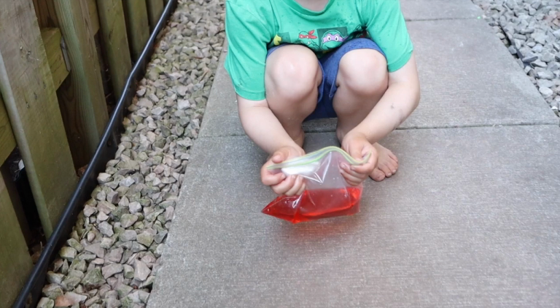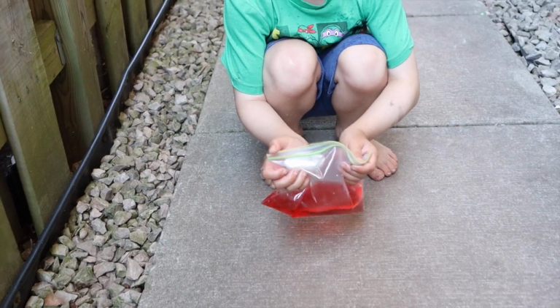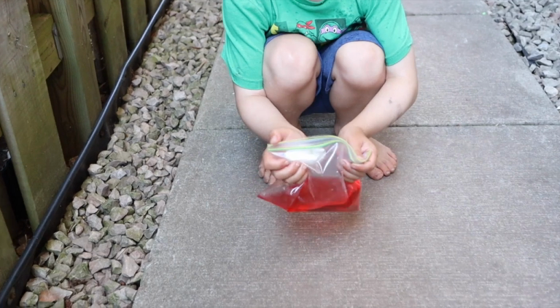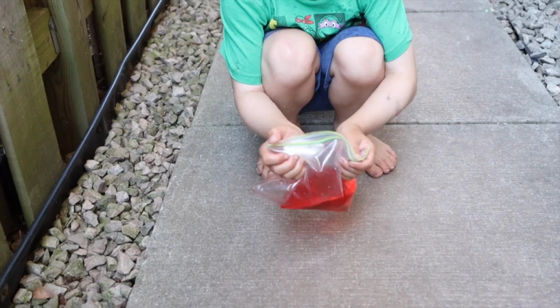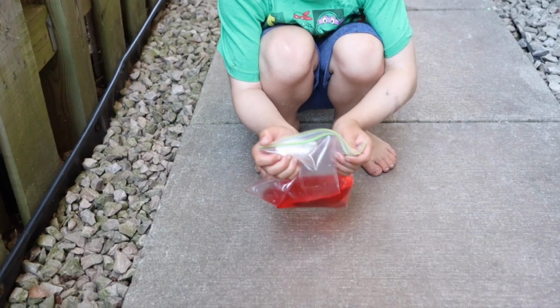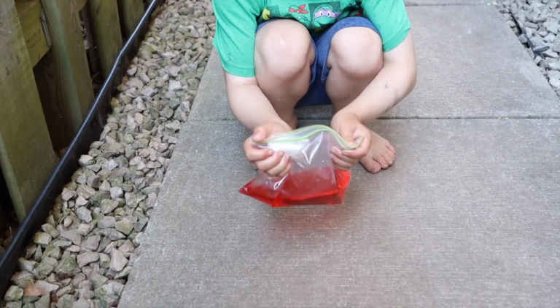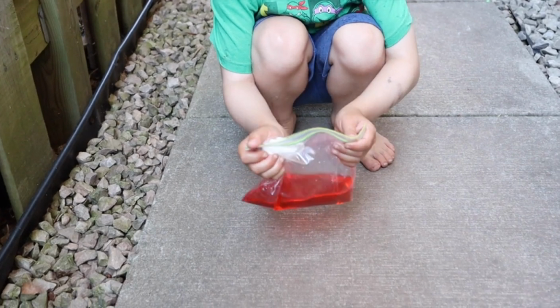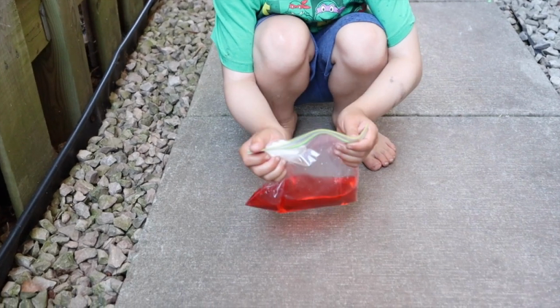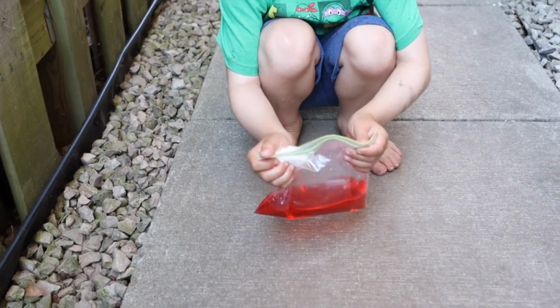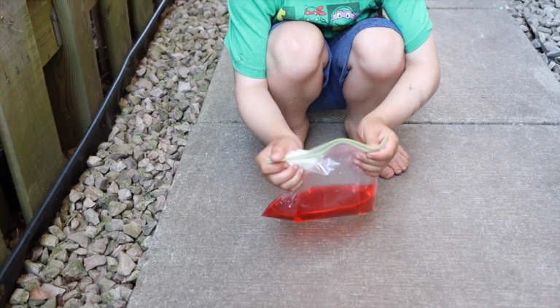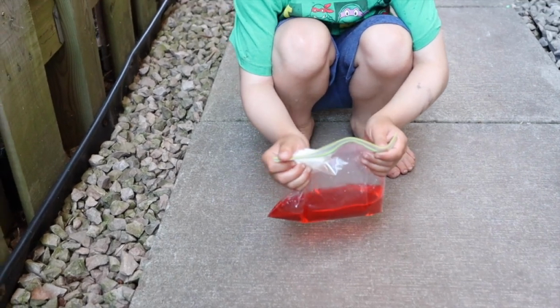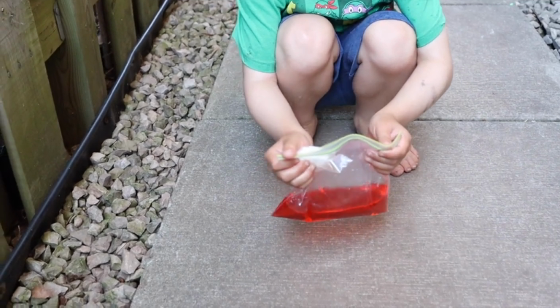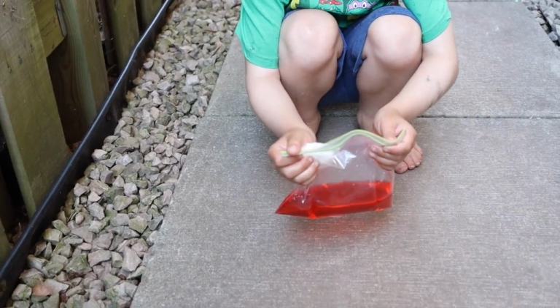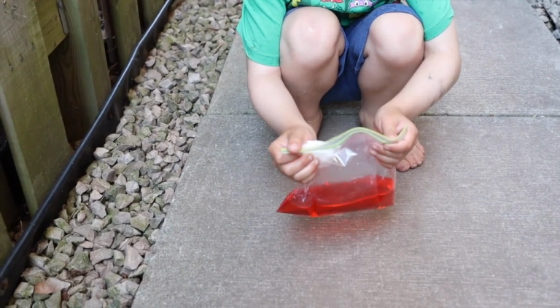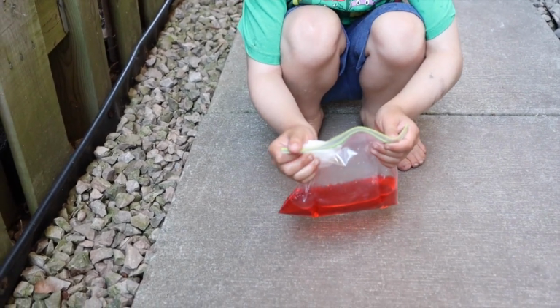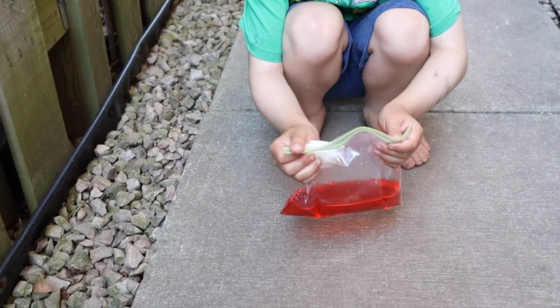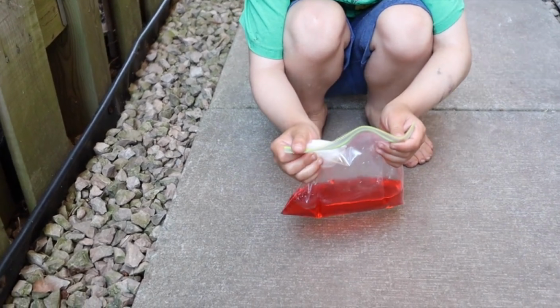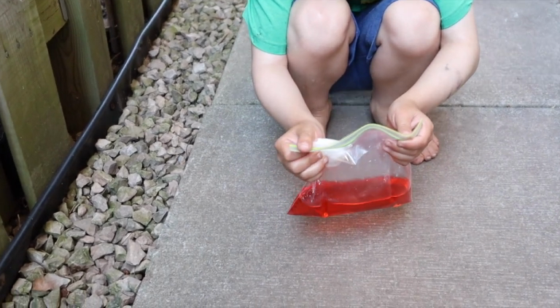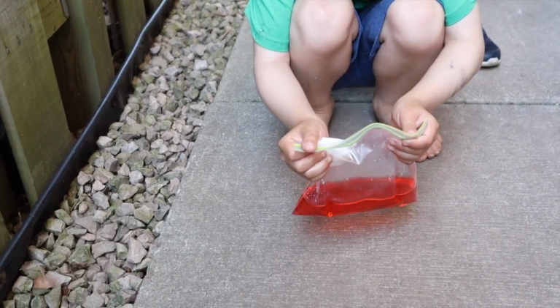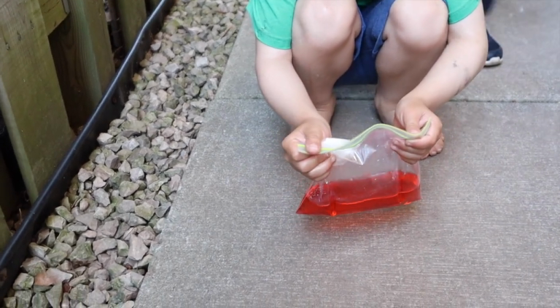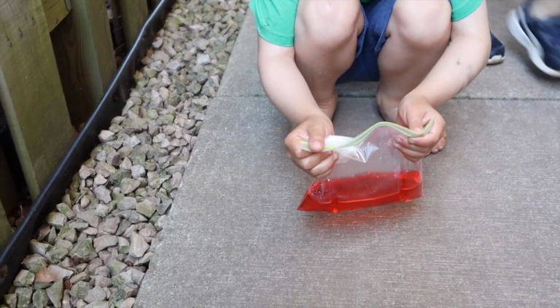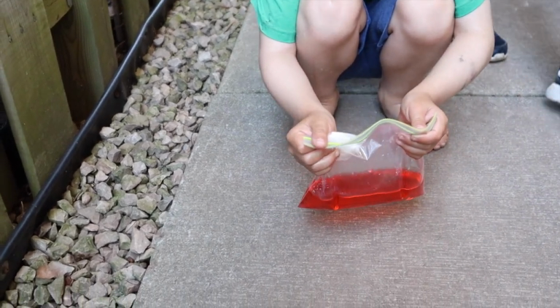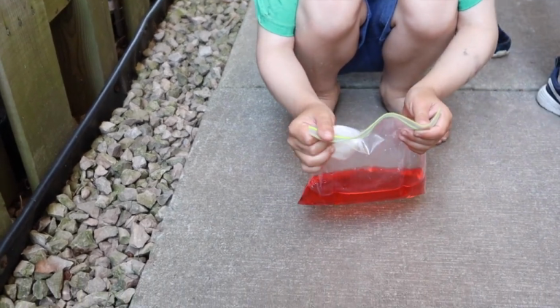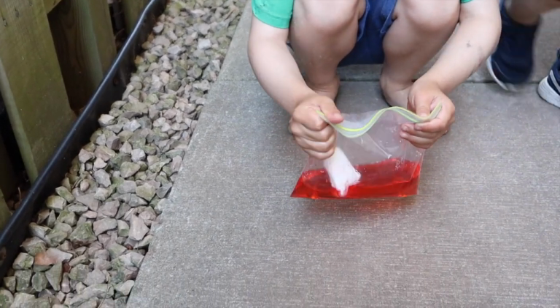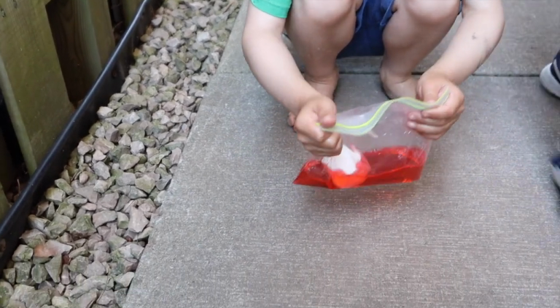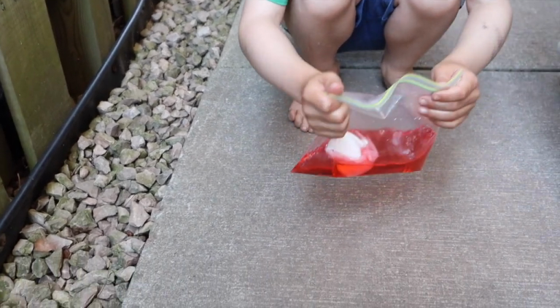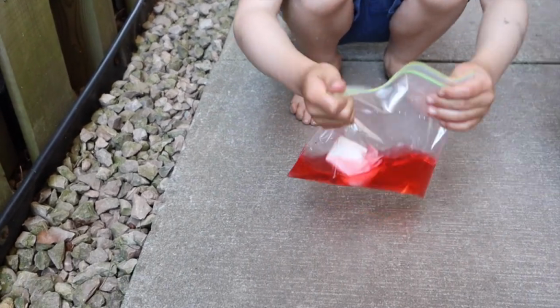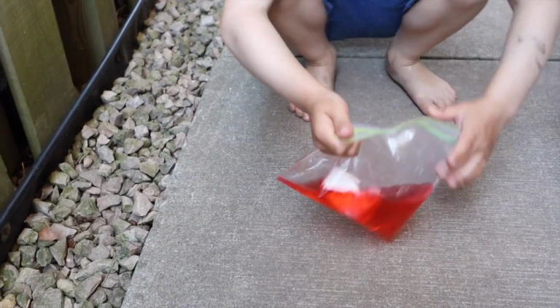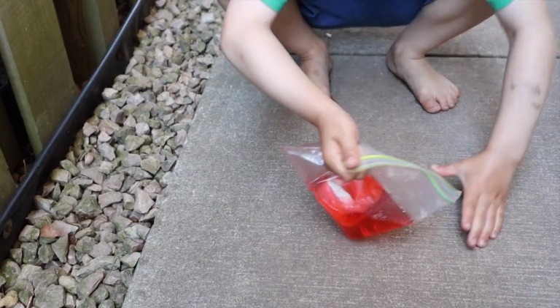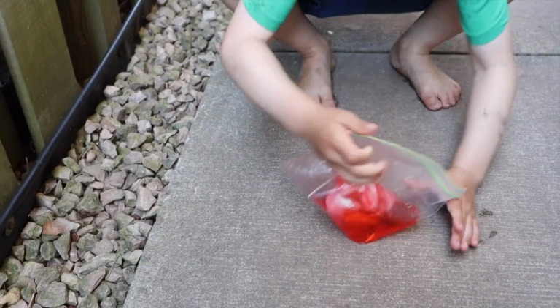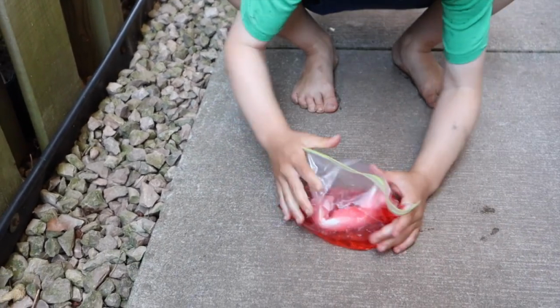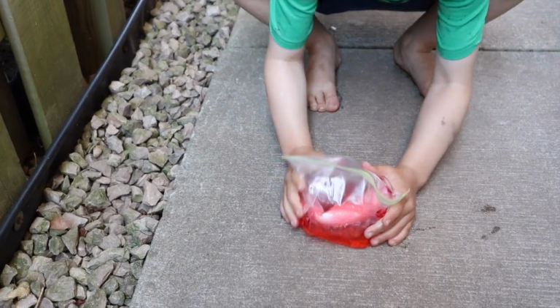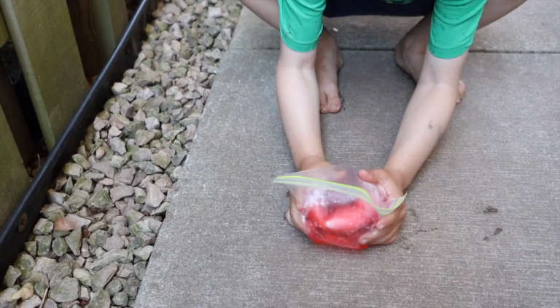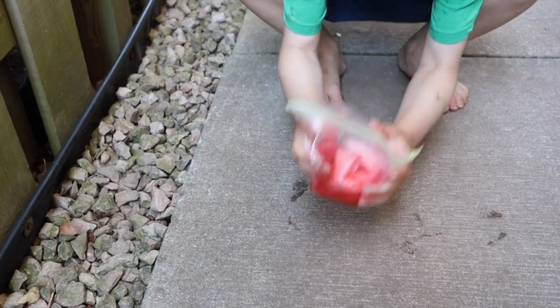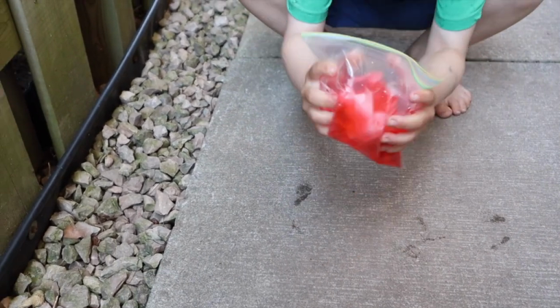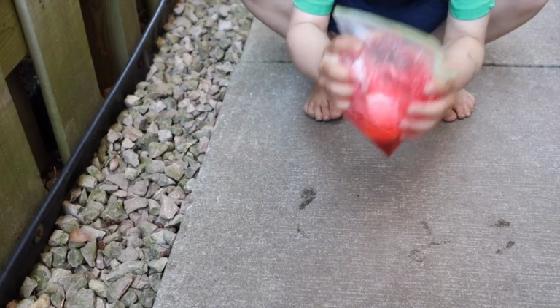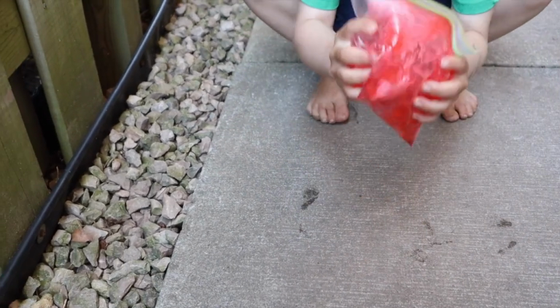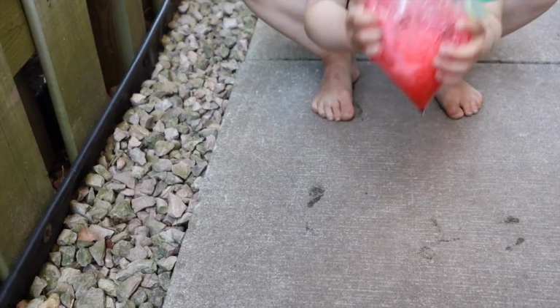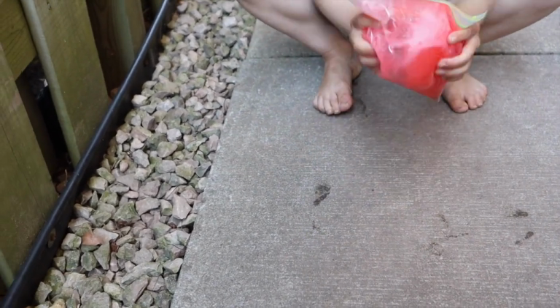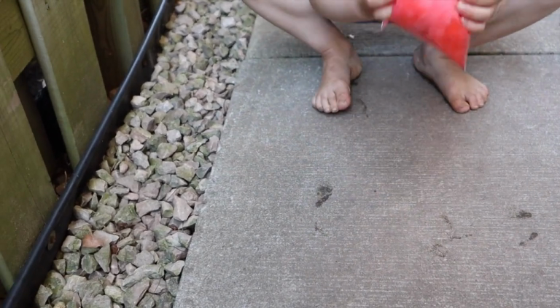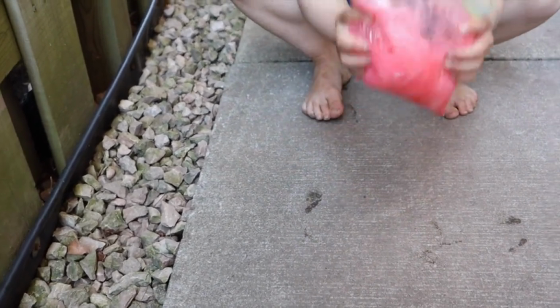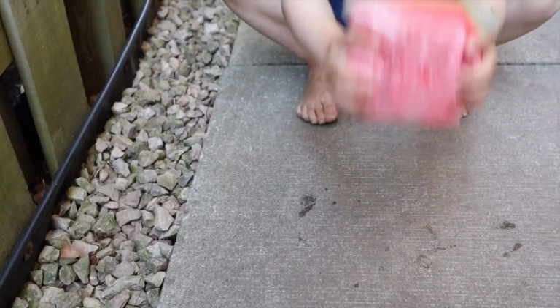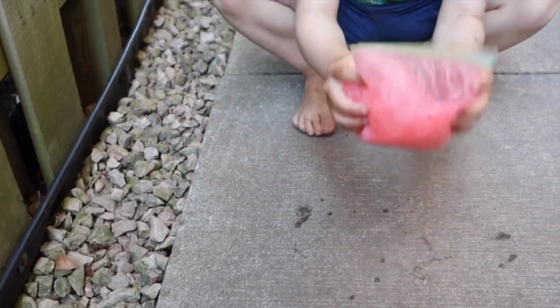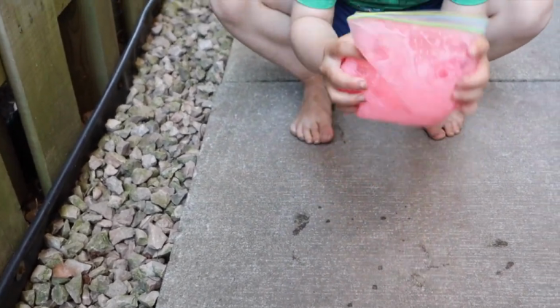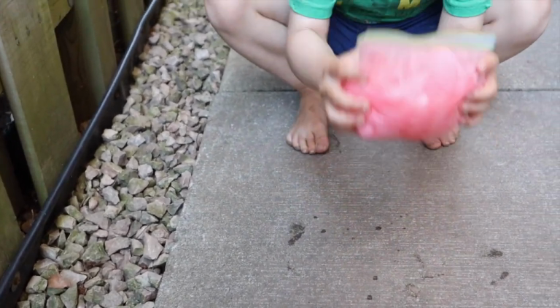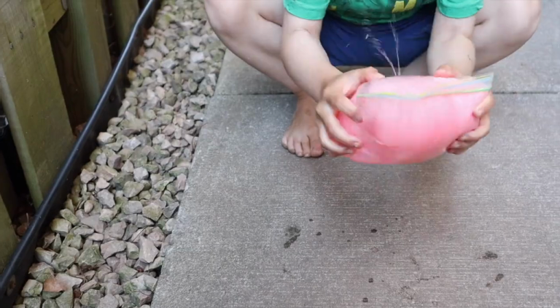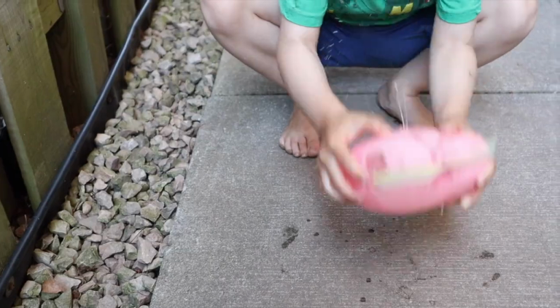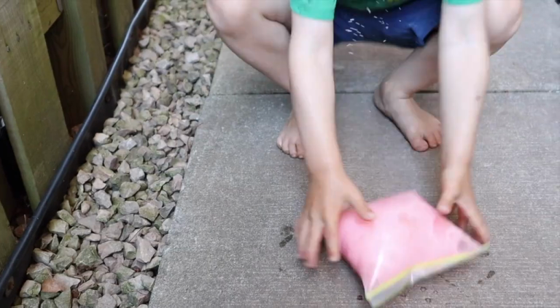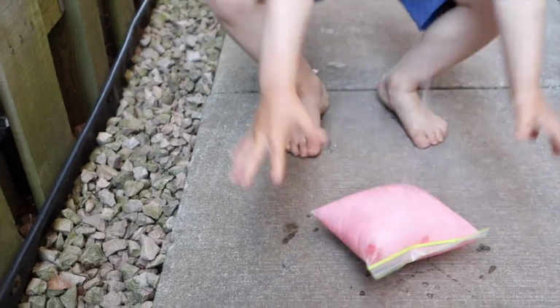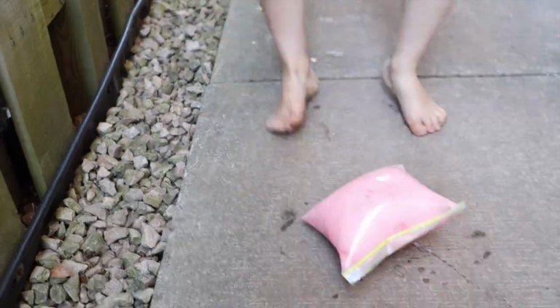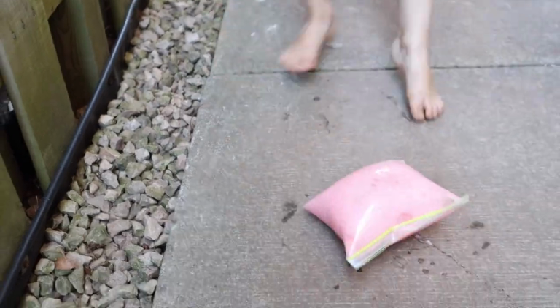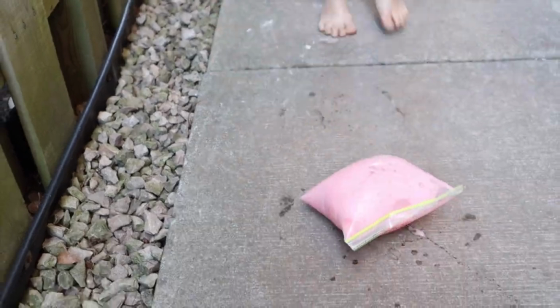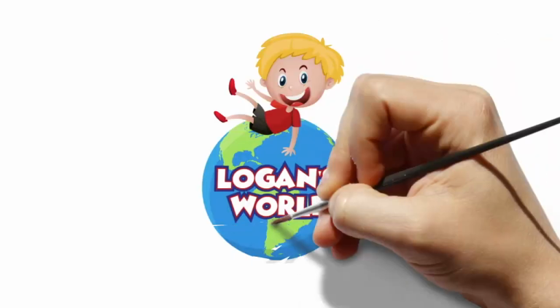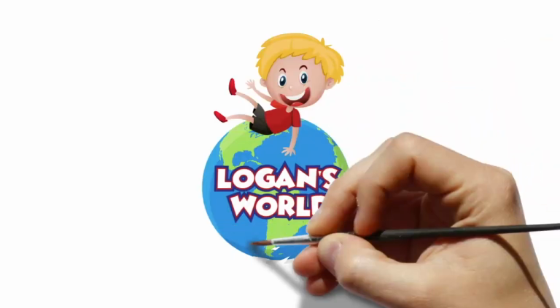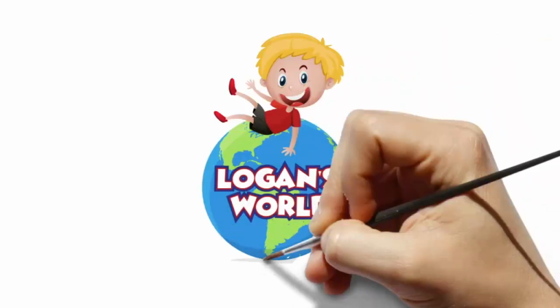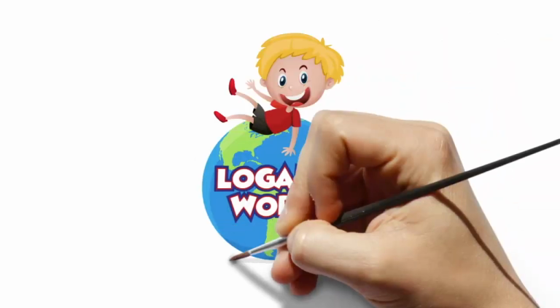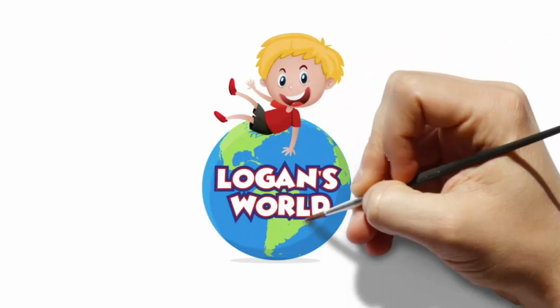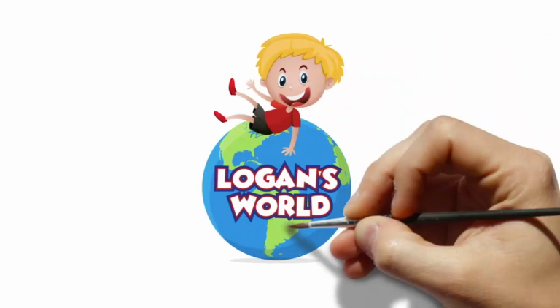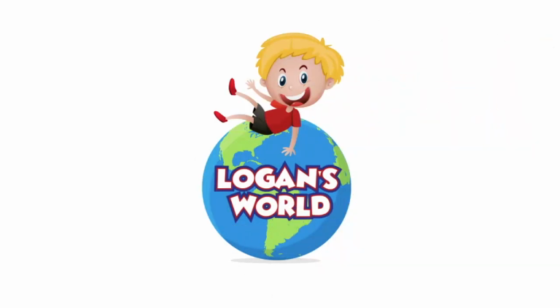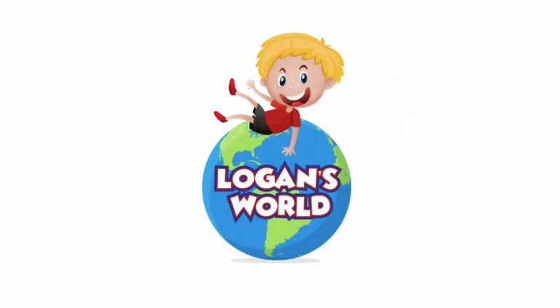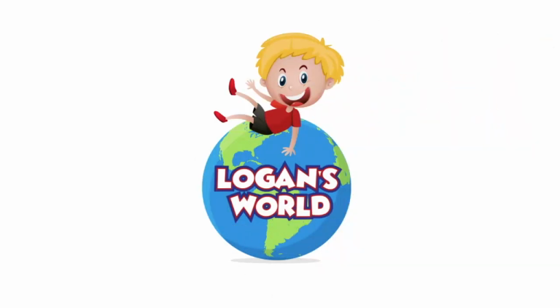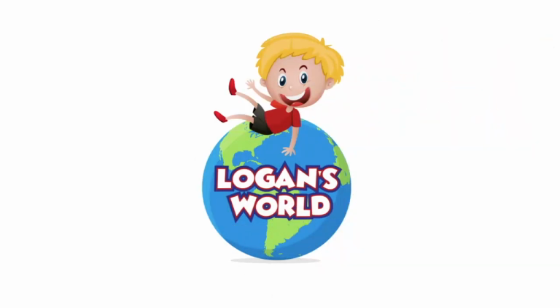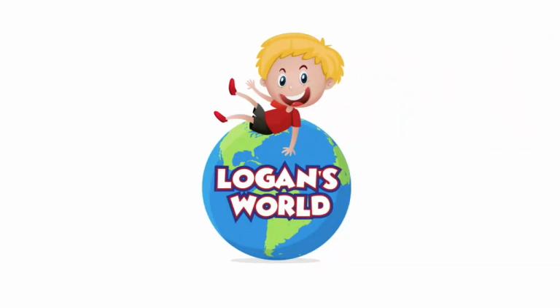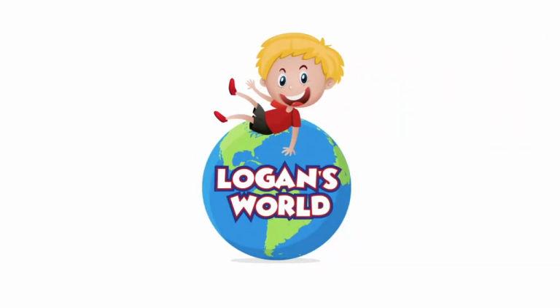It's the red one. You ready, Lo? Set, go! Shake it up and back up. Back up! Logan's World!